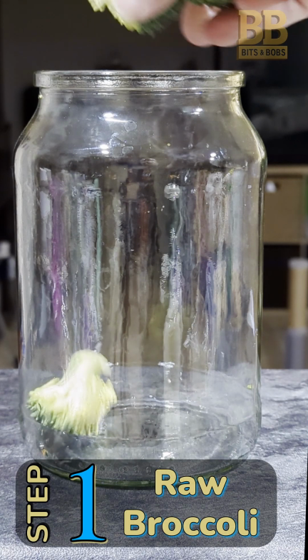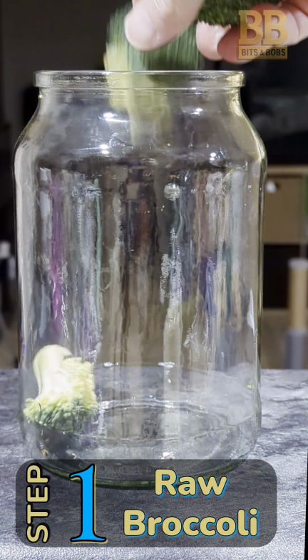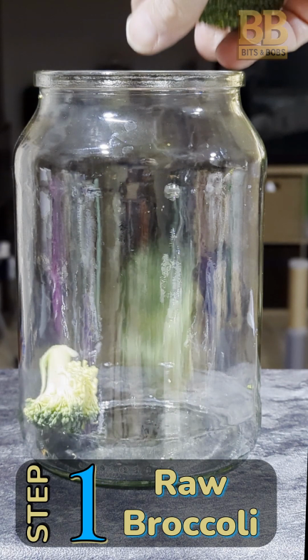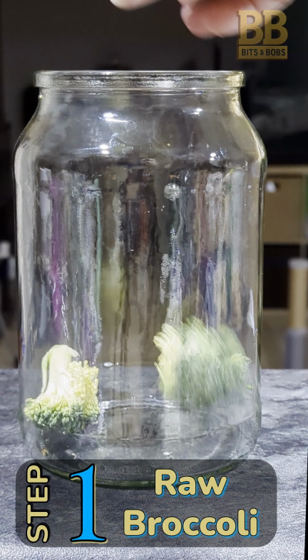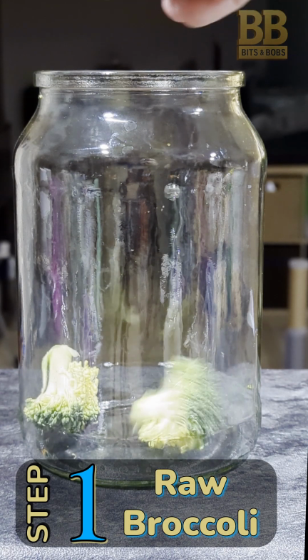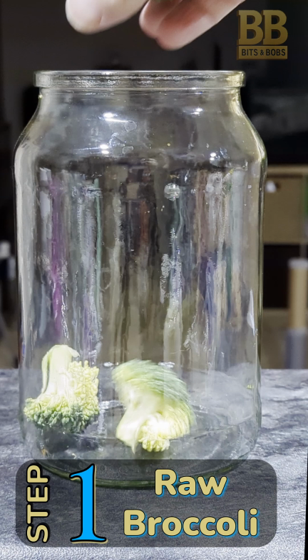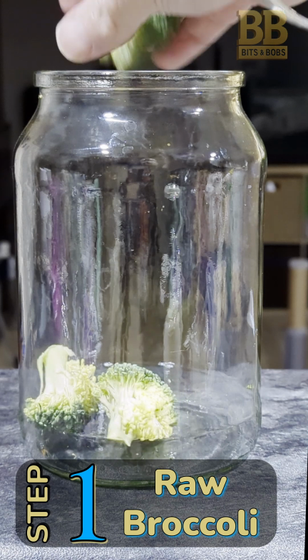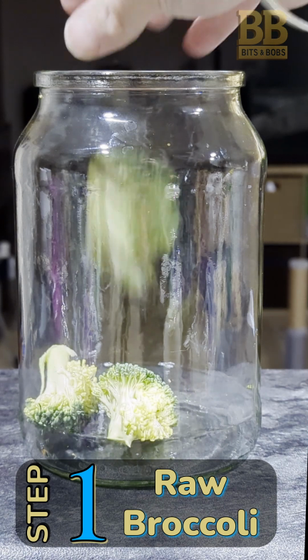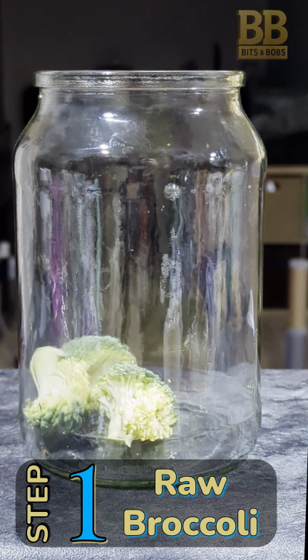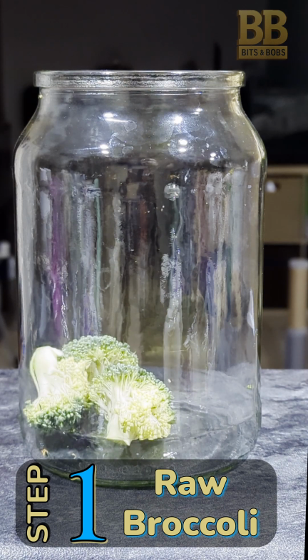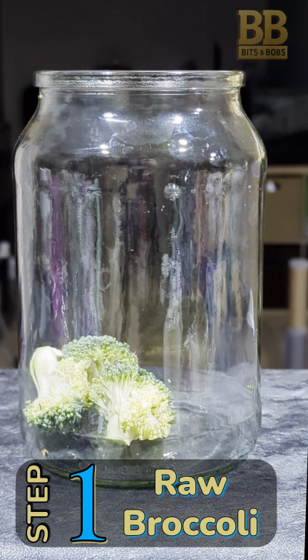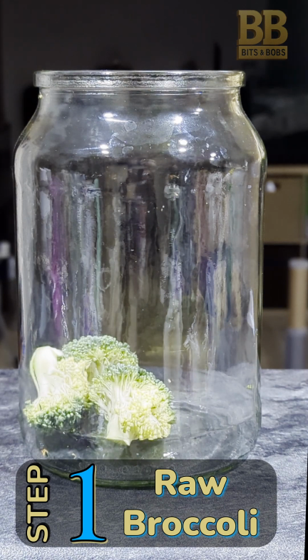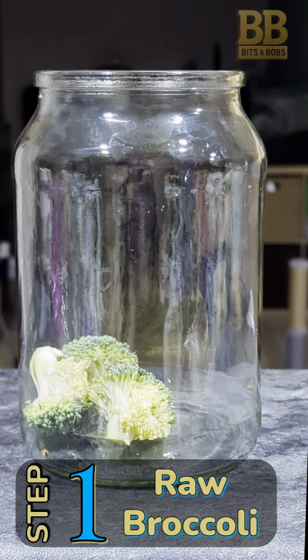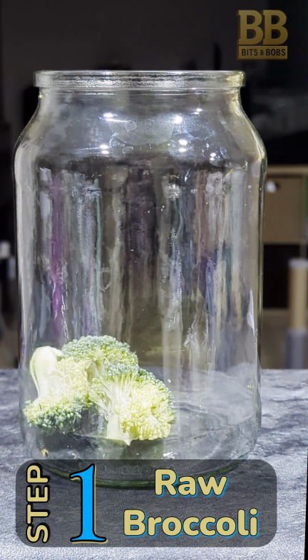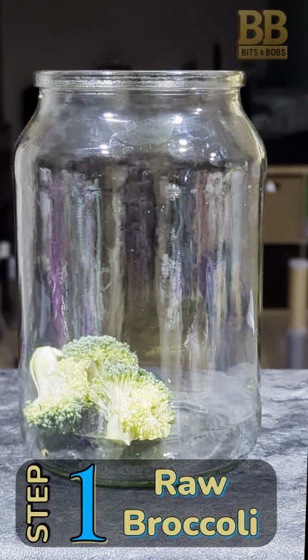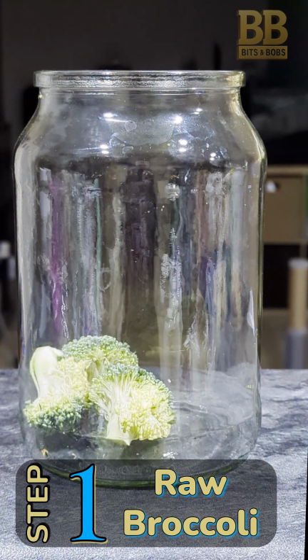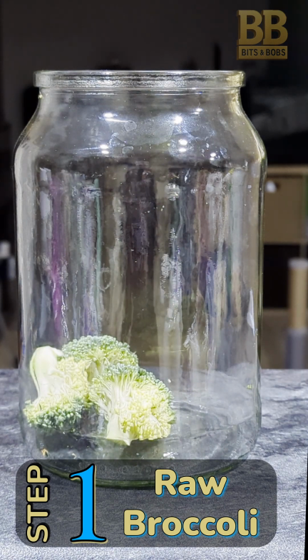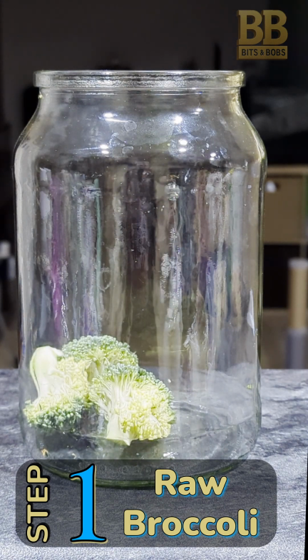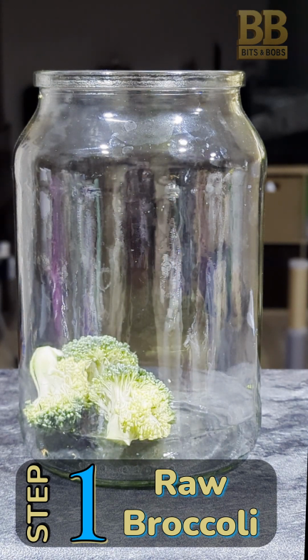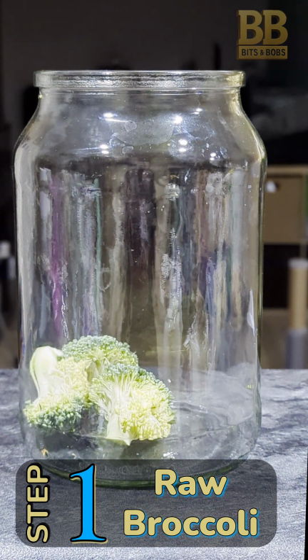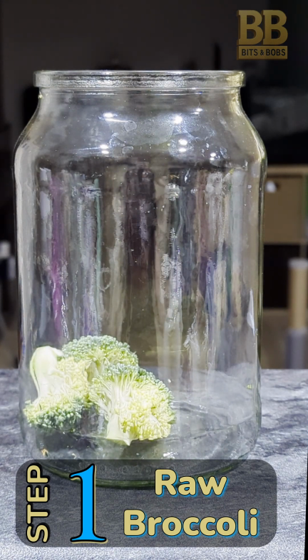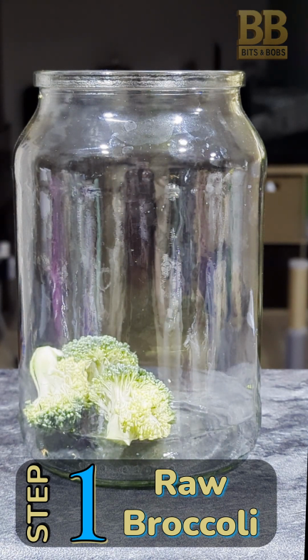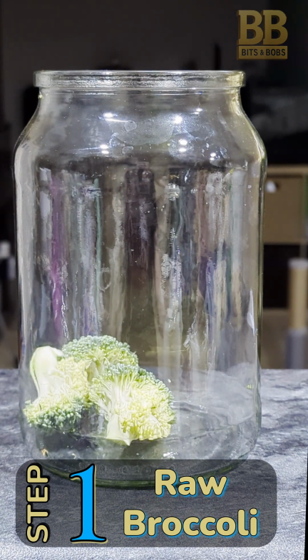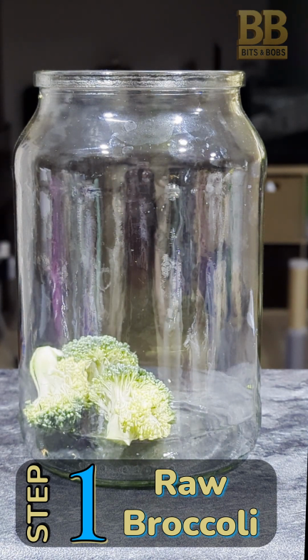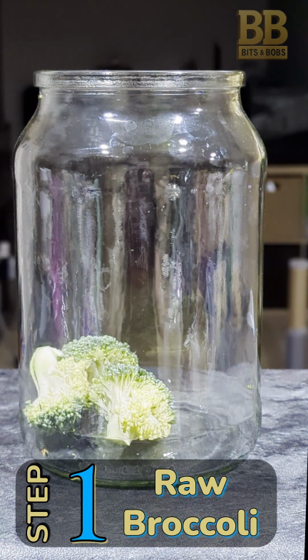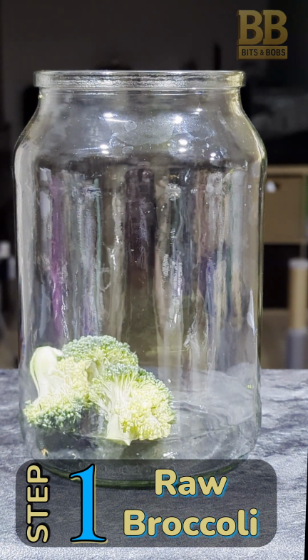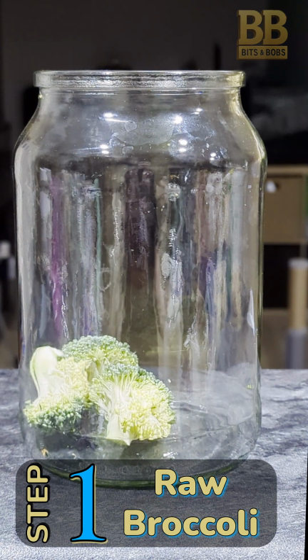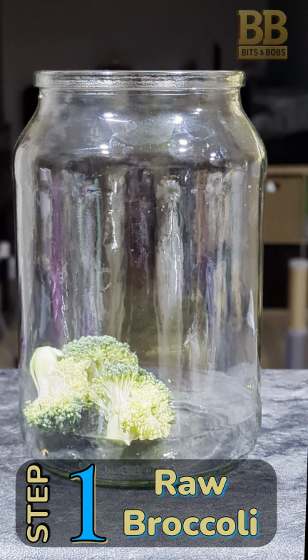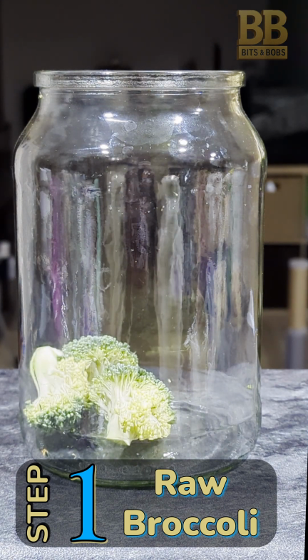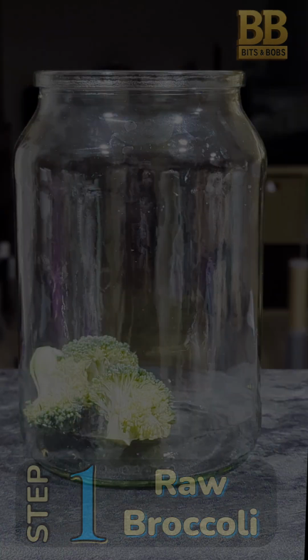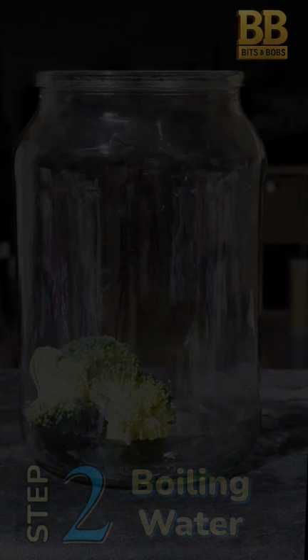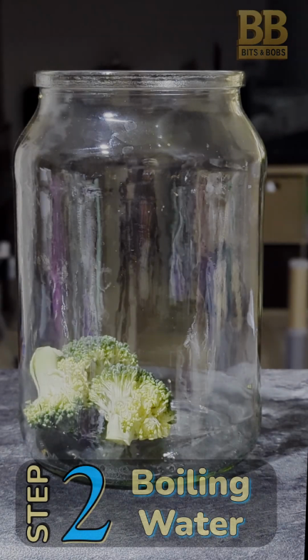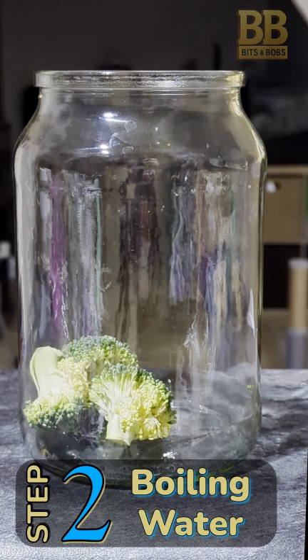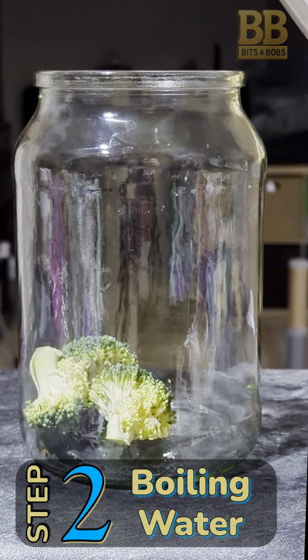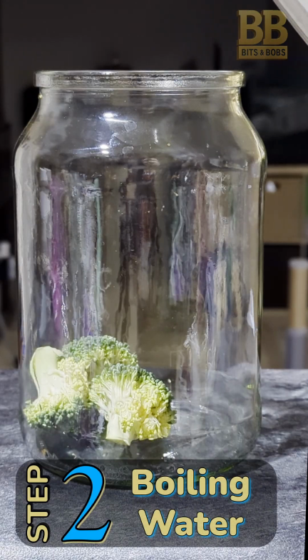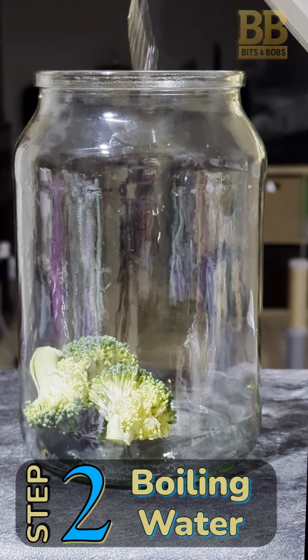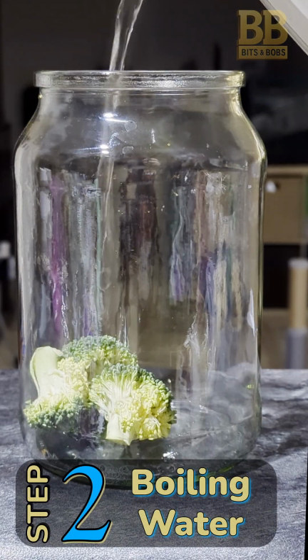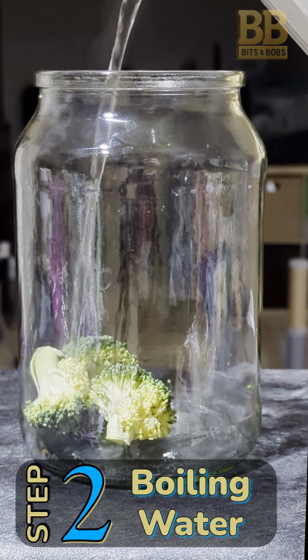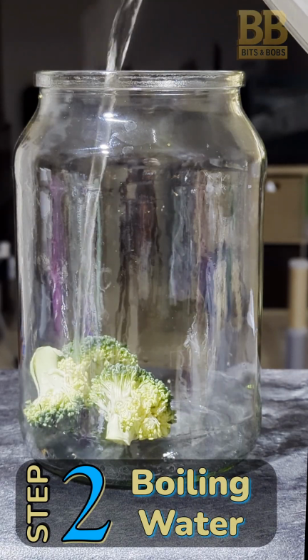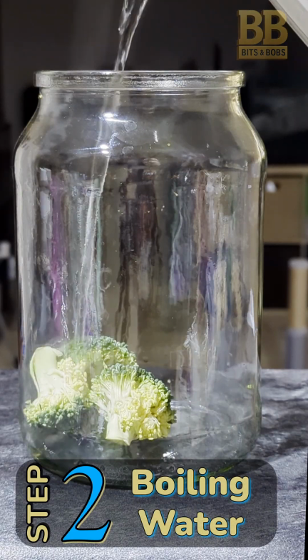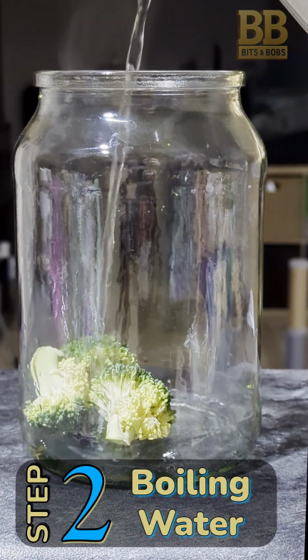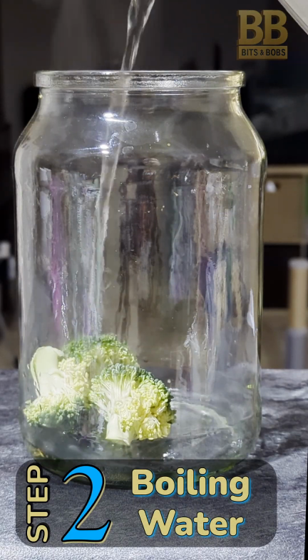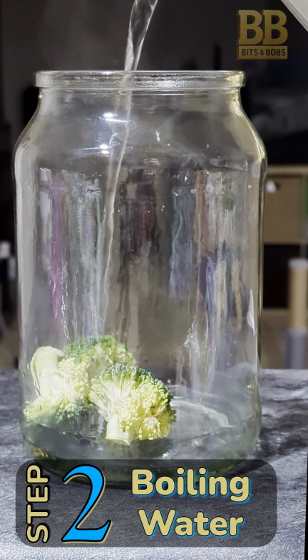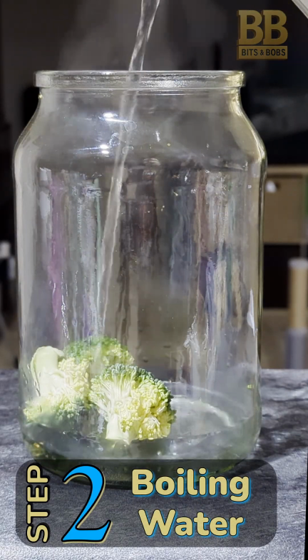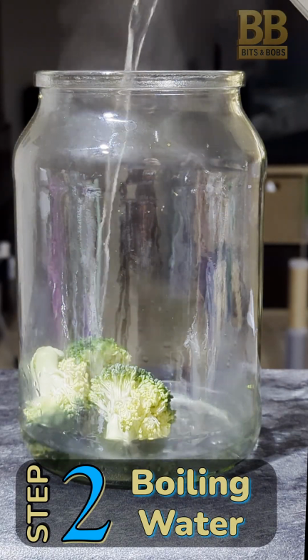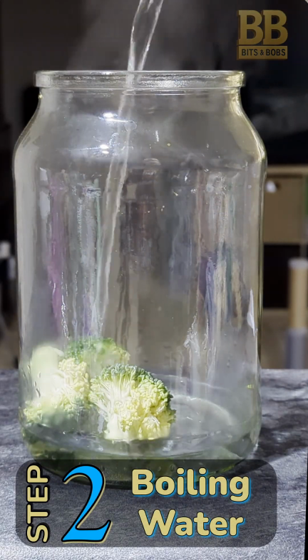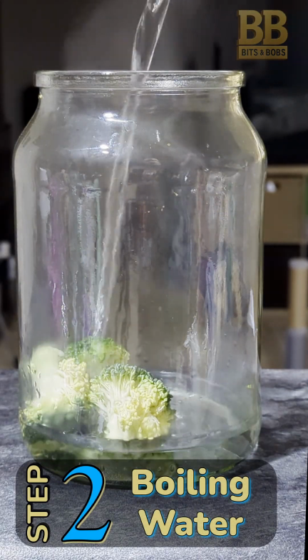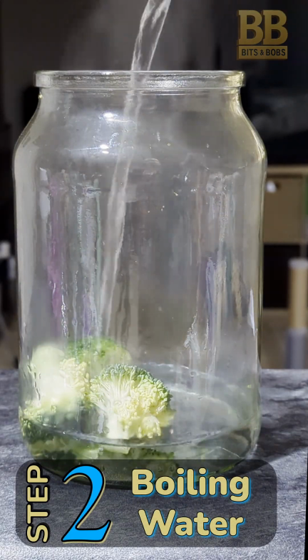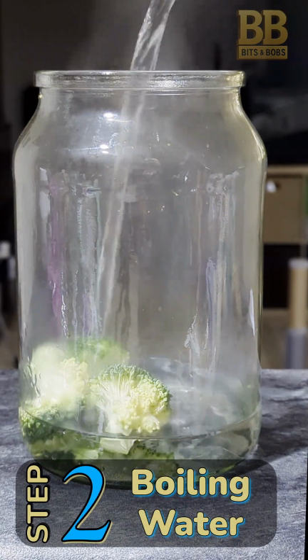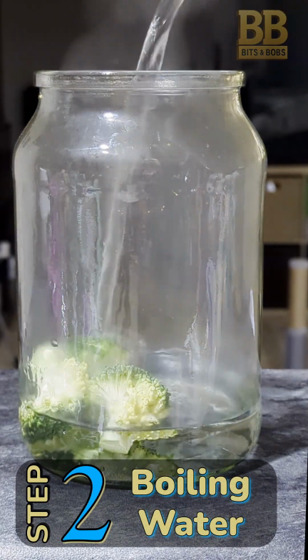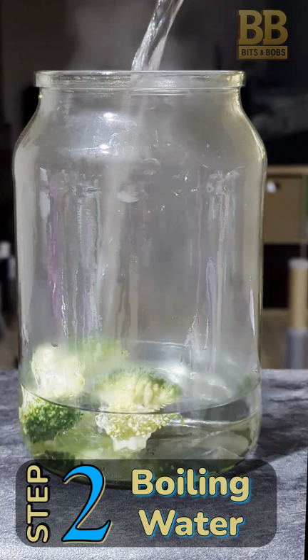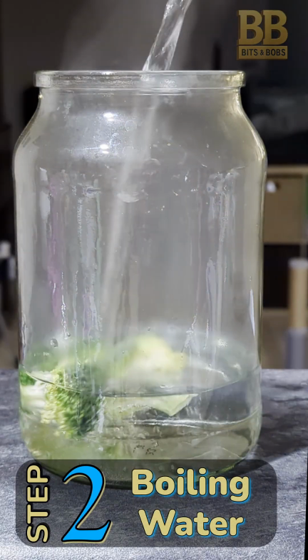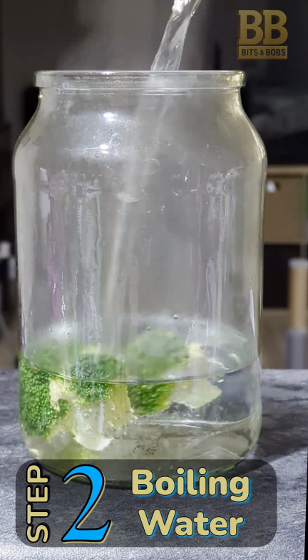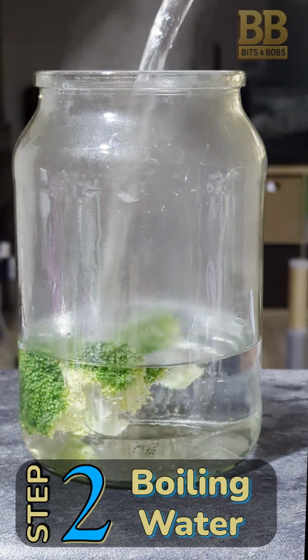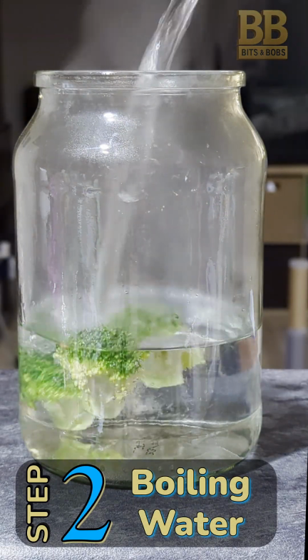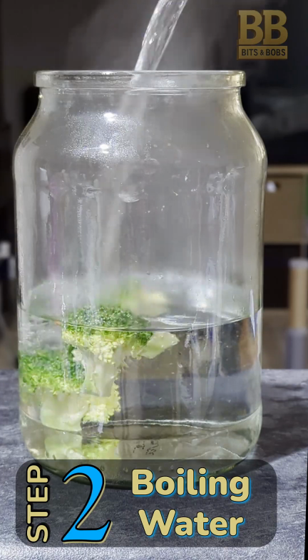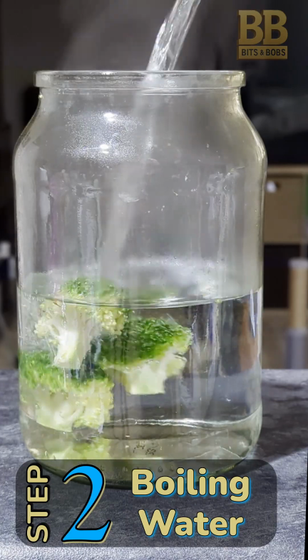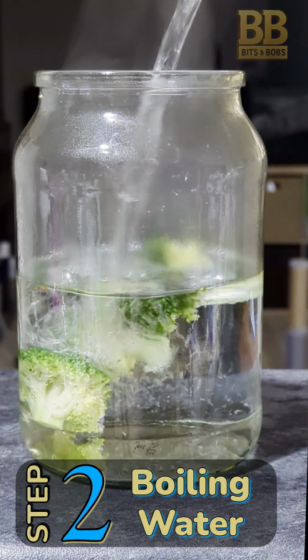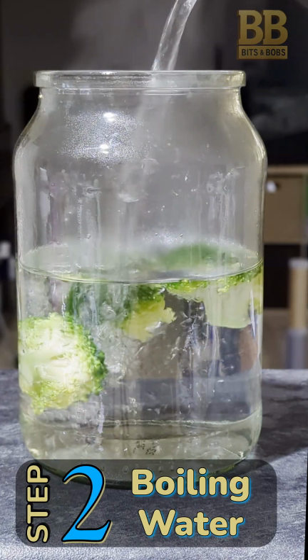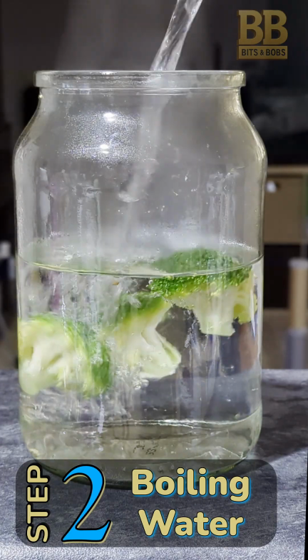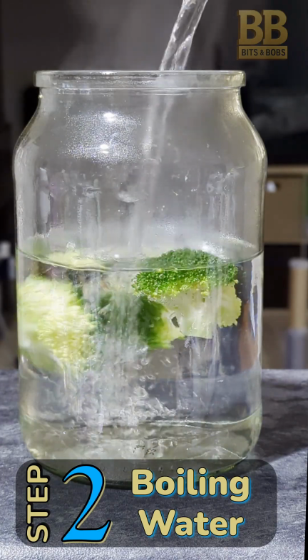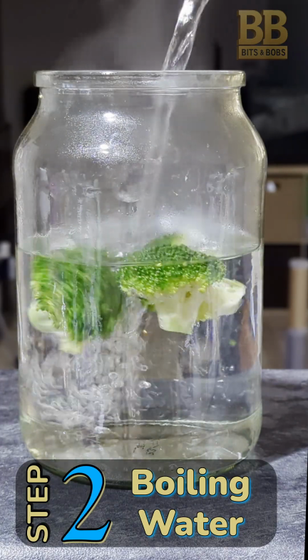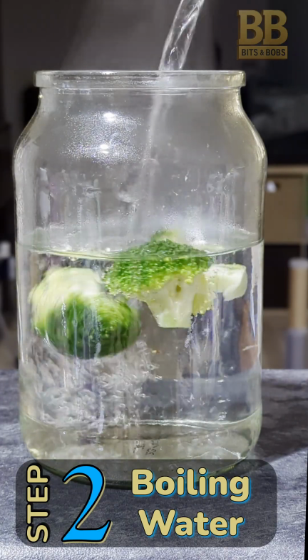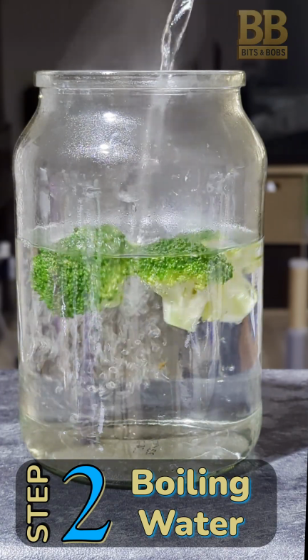Step 1: Add raw broccoli to a clean glass jar. Step 2: Add boiling water, leaving space for a further cup later.